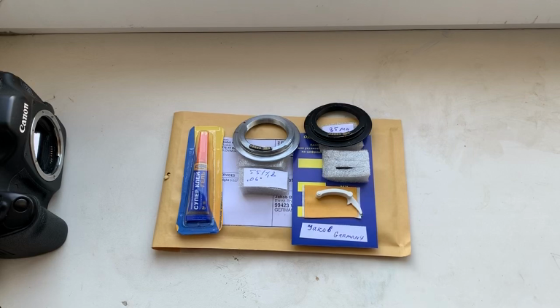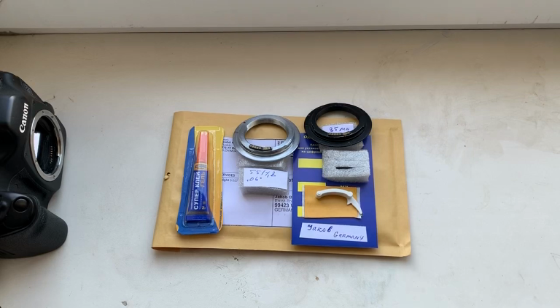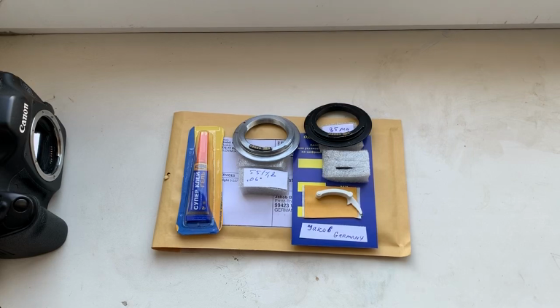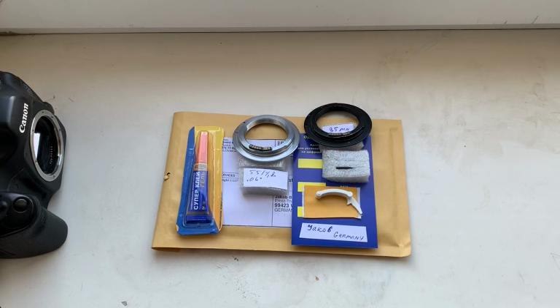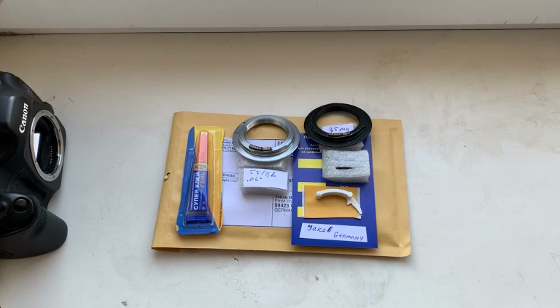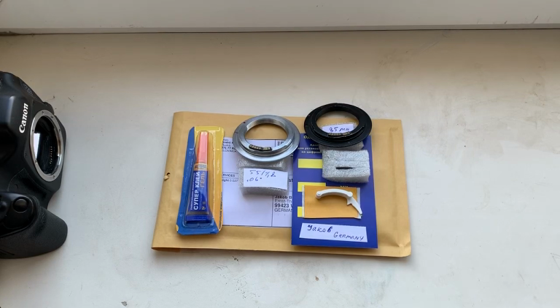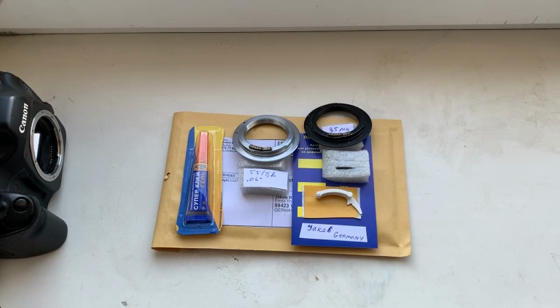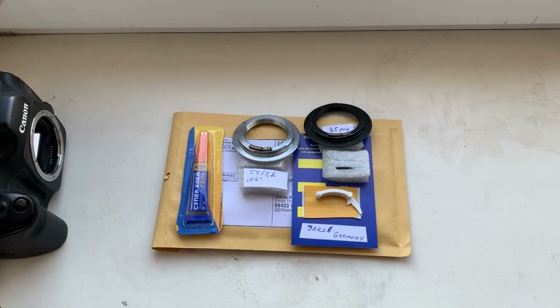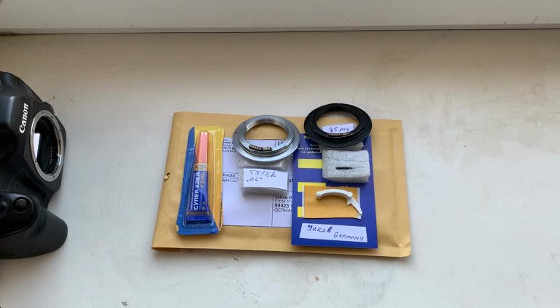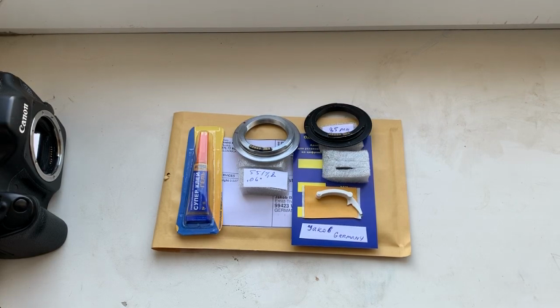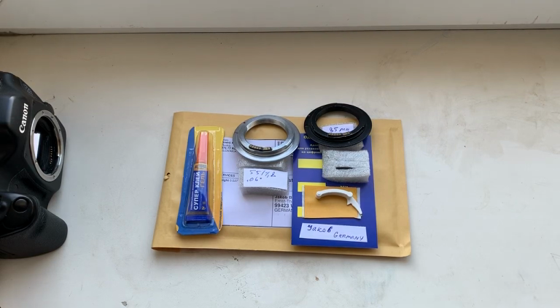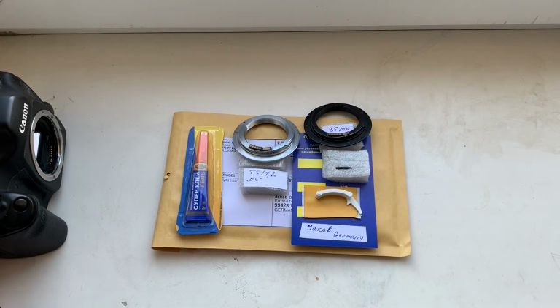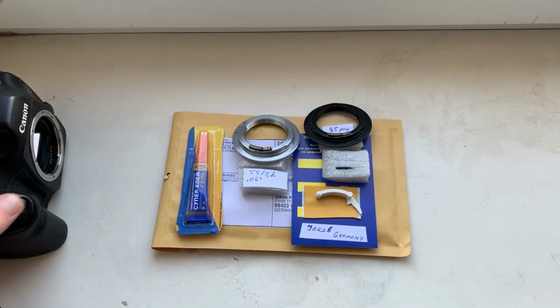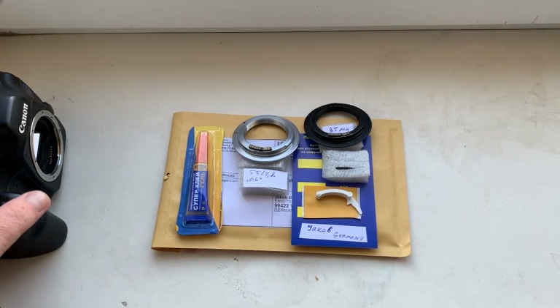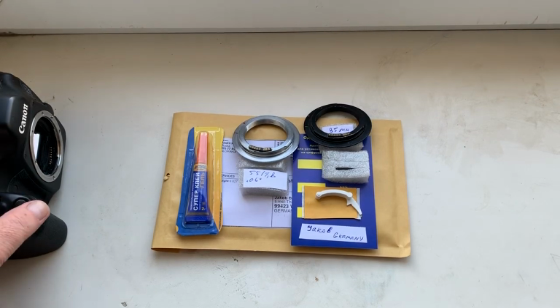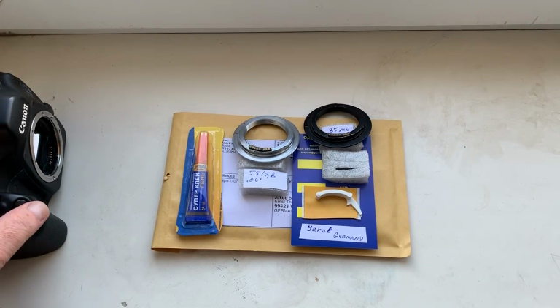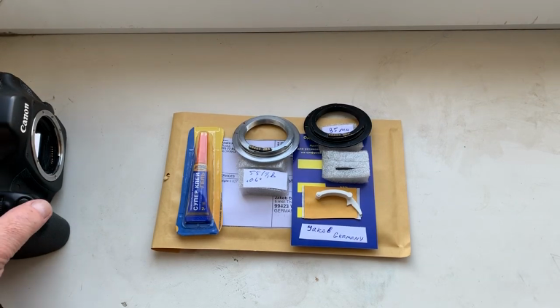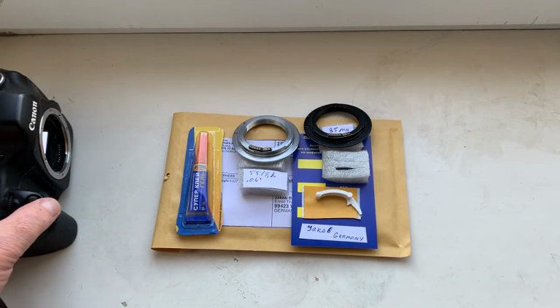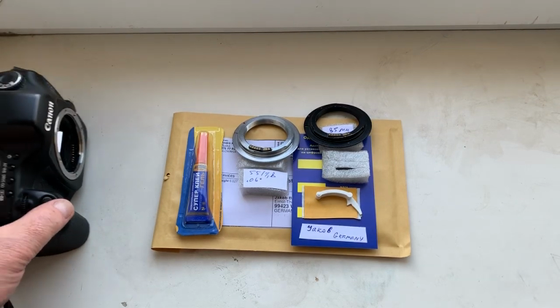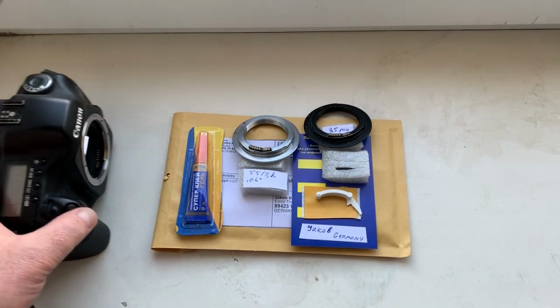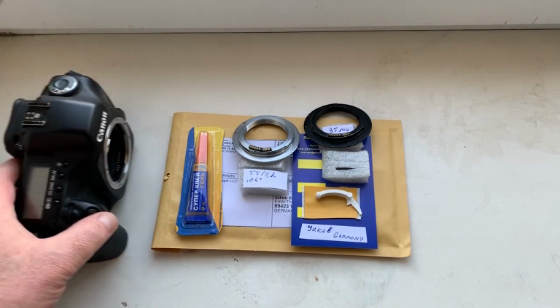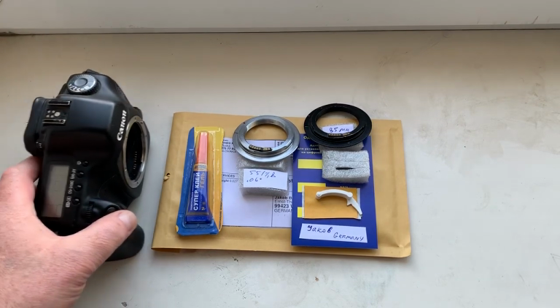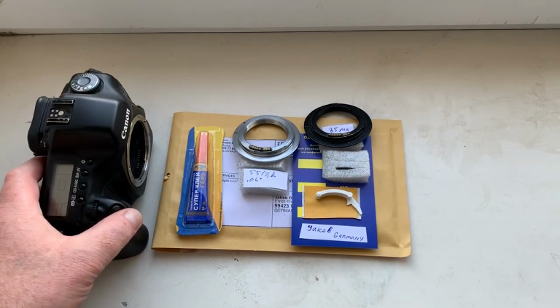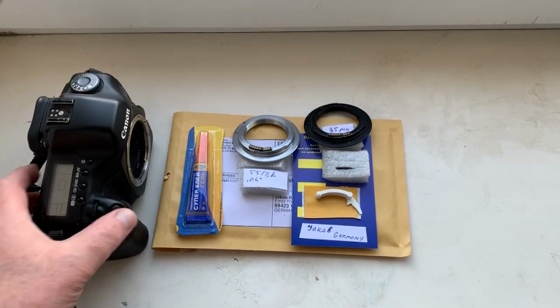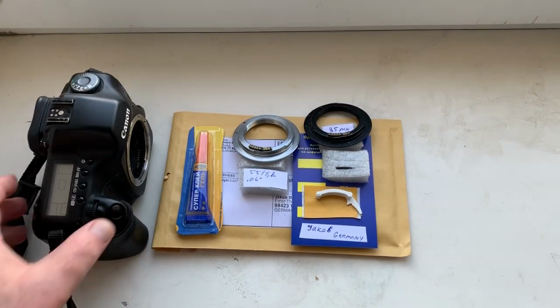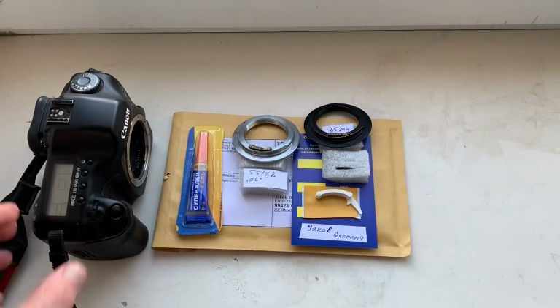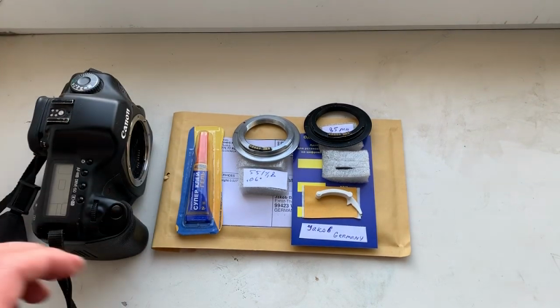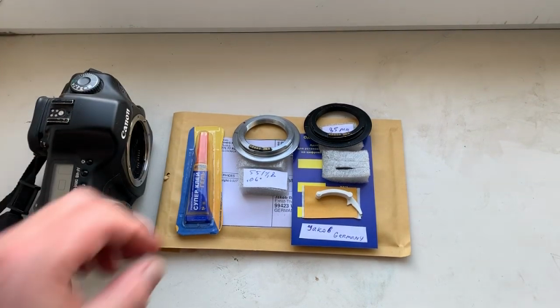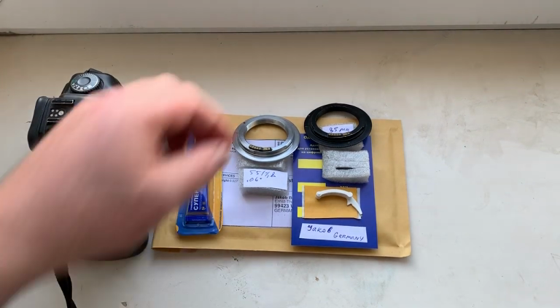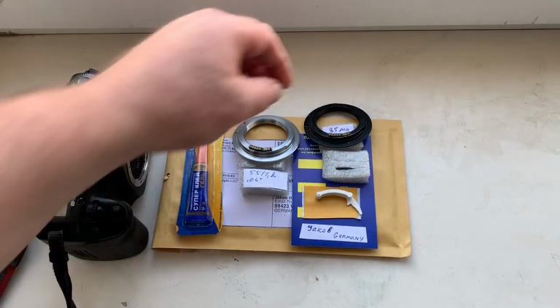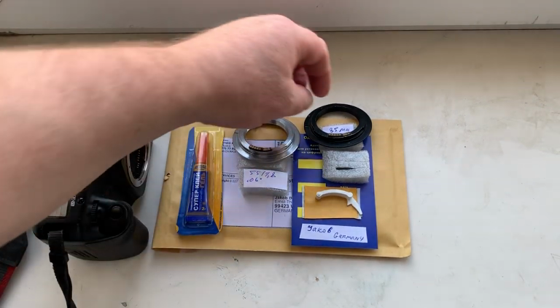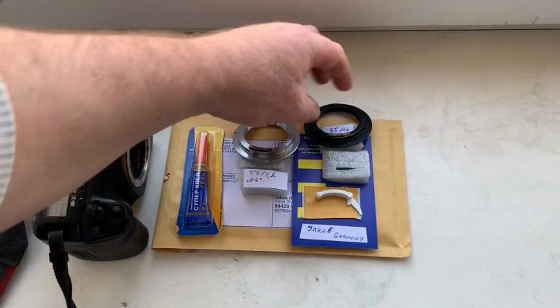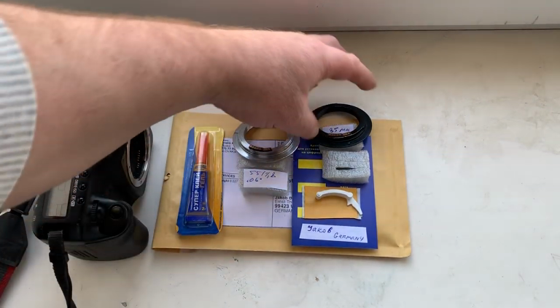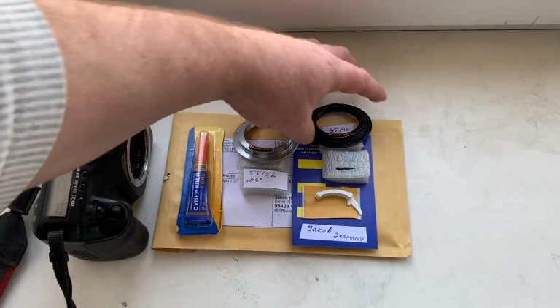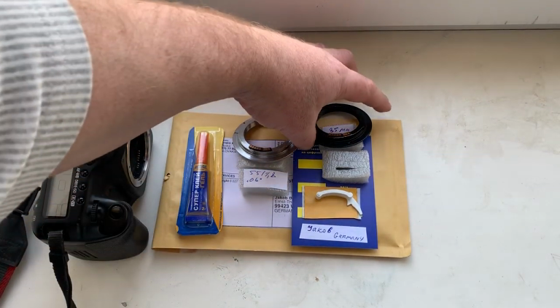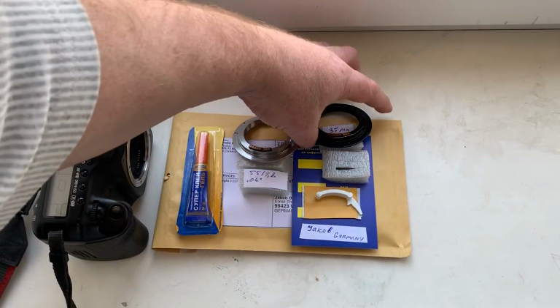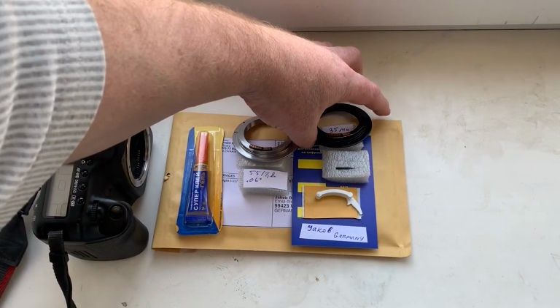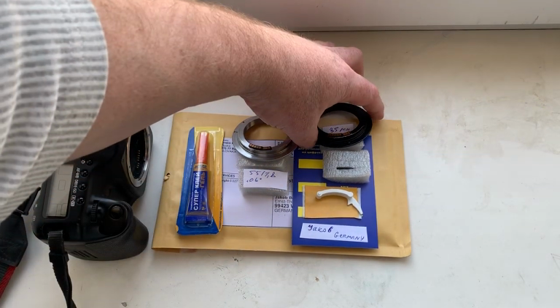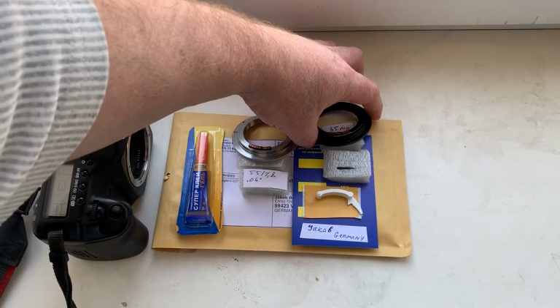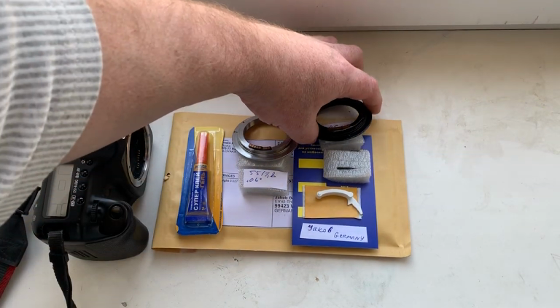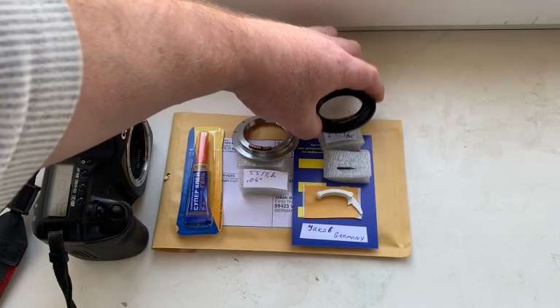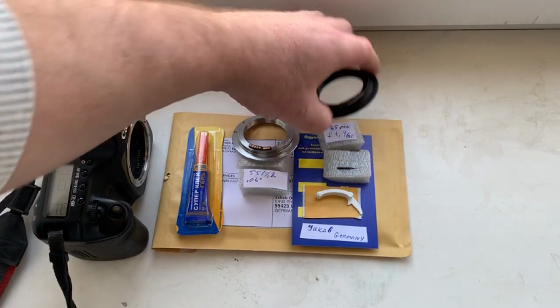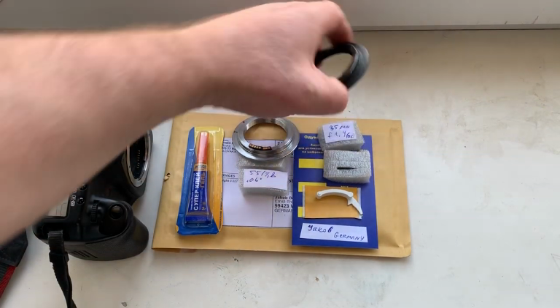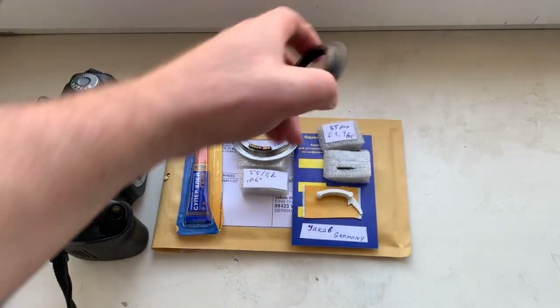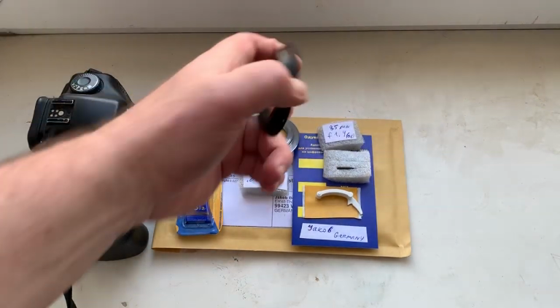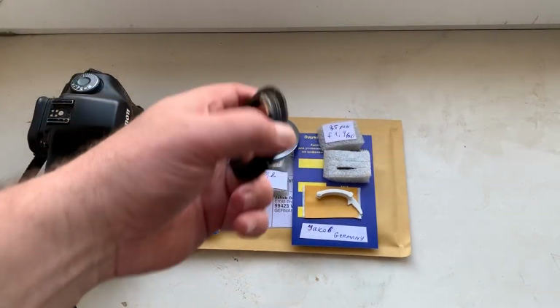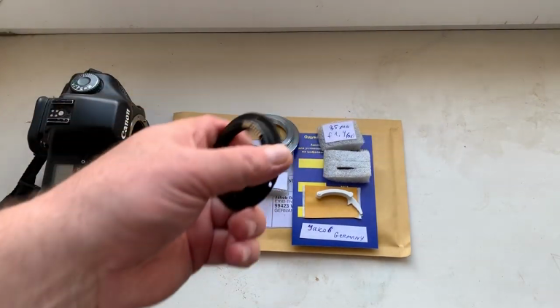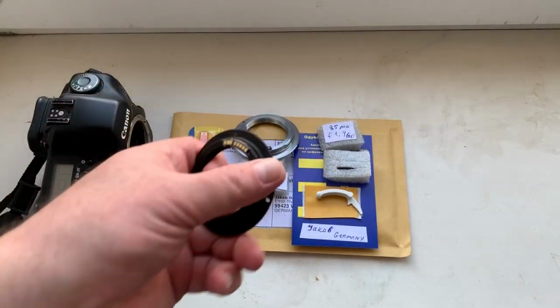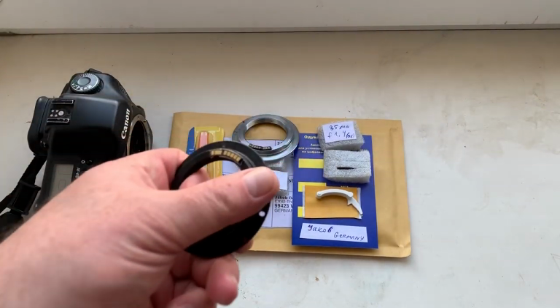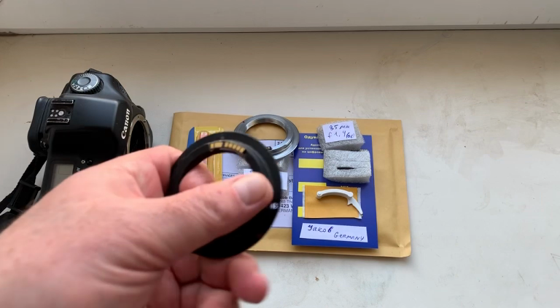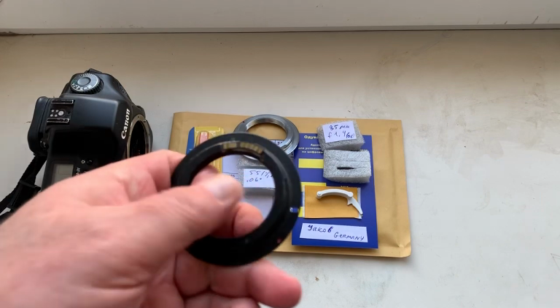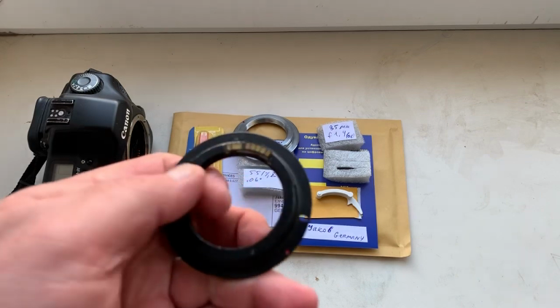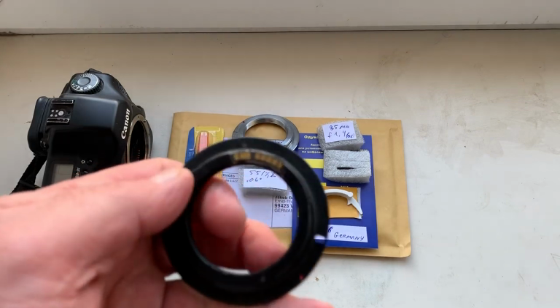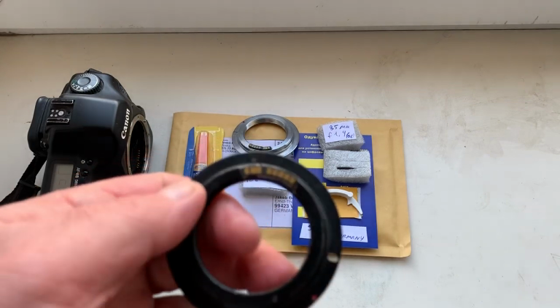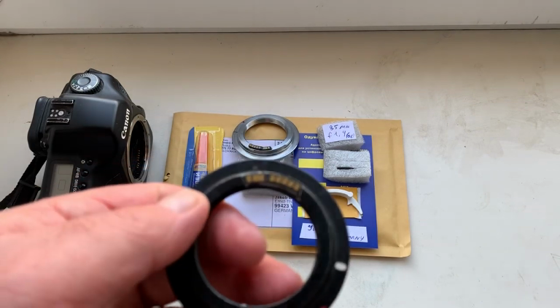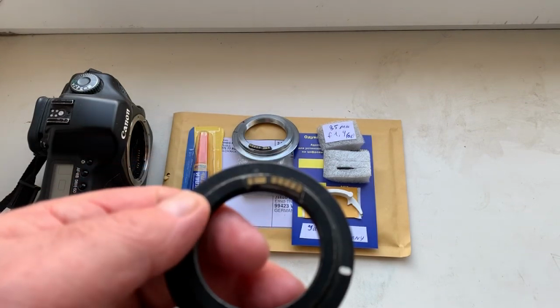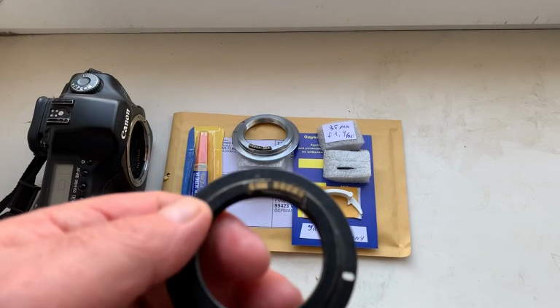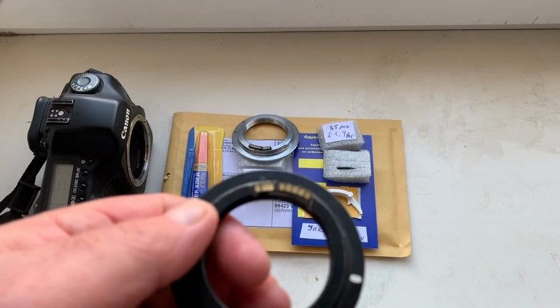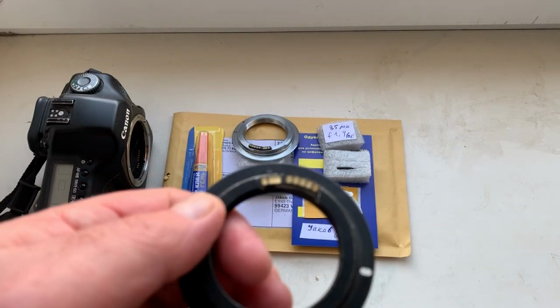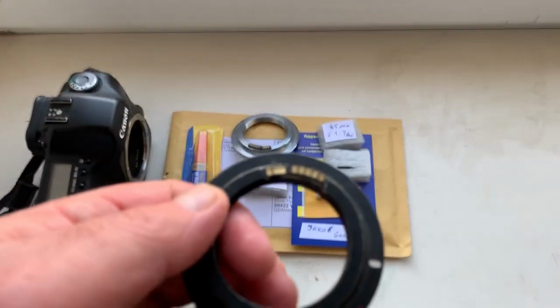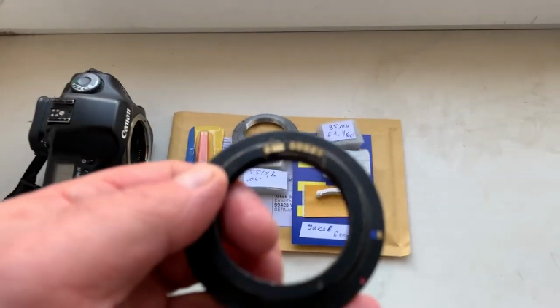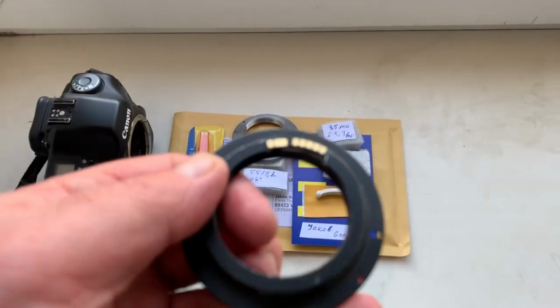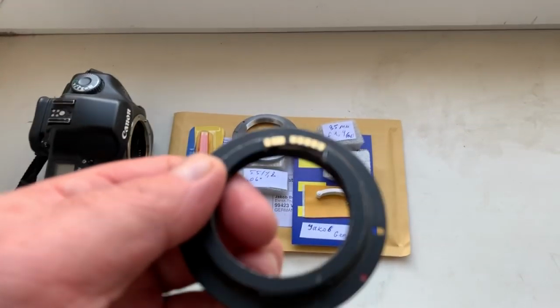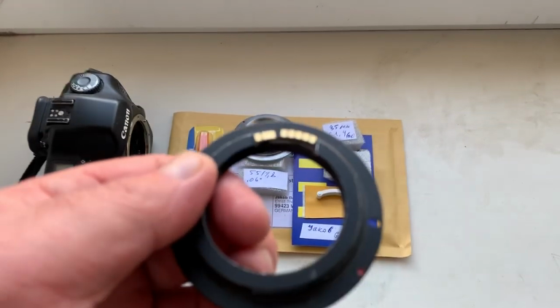Hello Jacob, this video is about your chip. Look, the first chip for you.